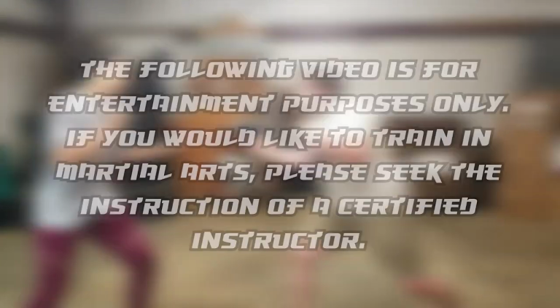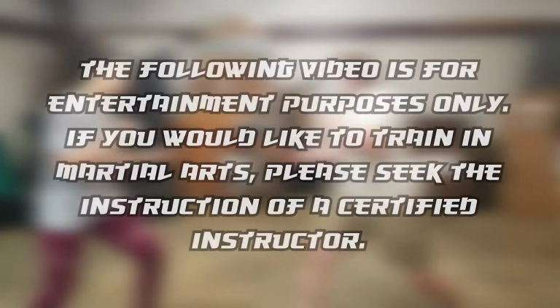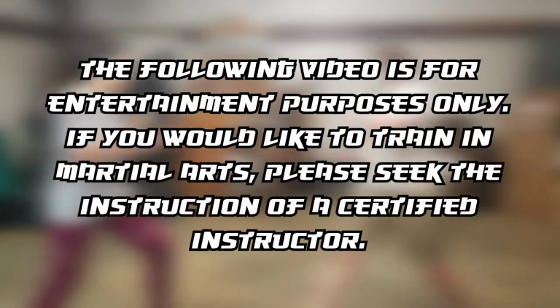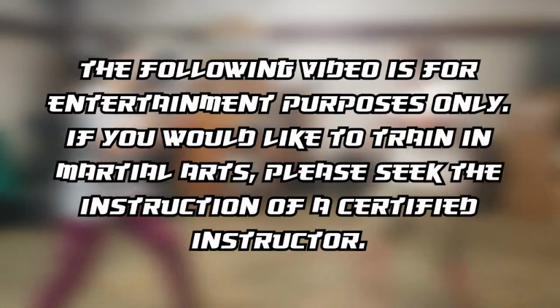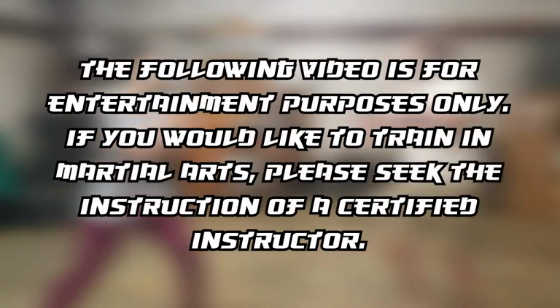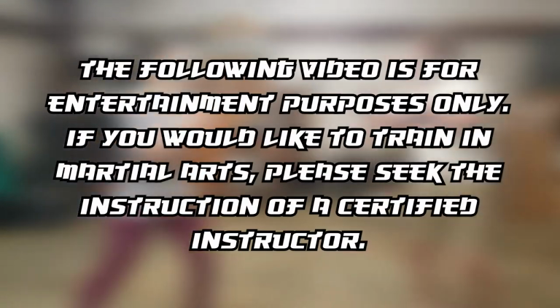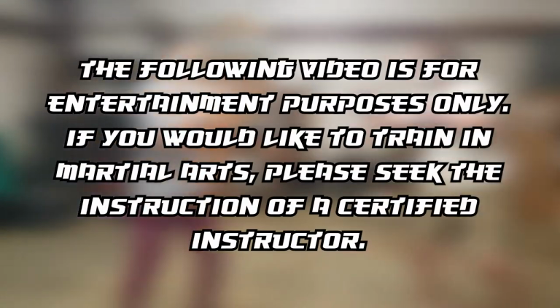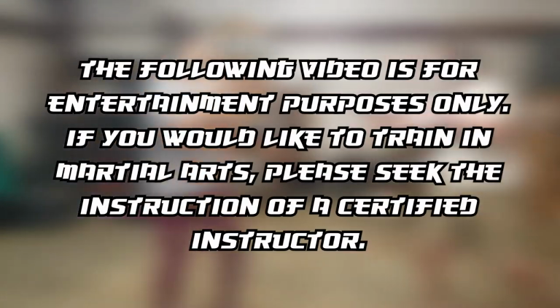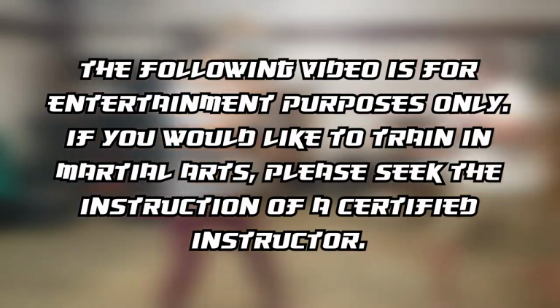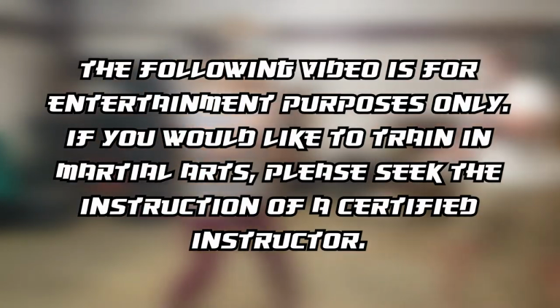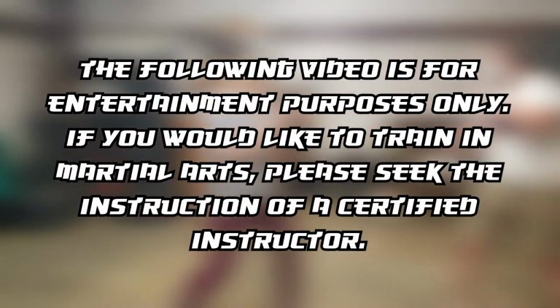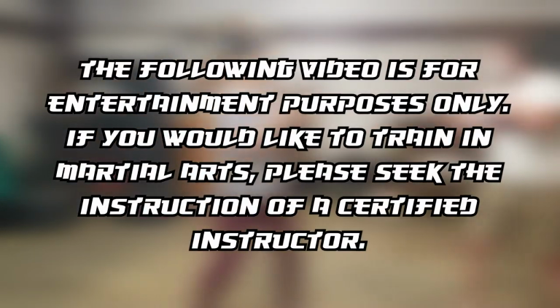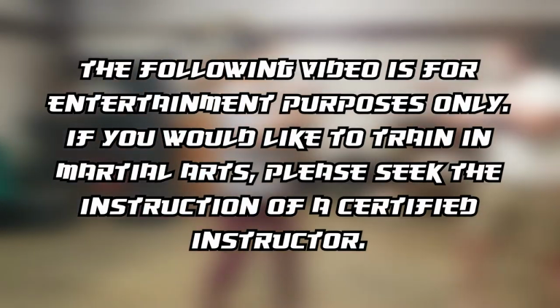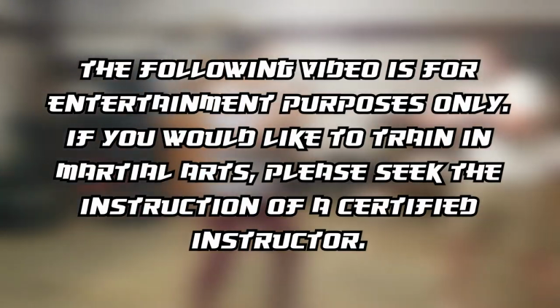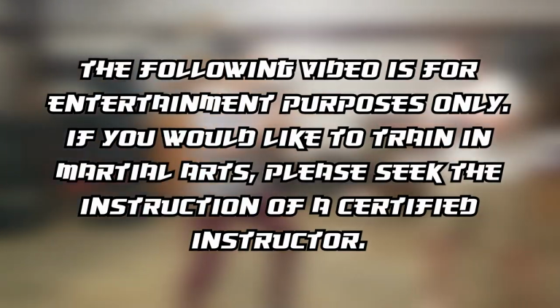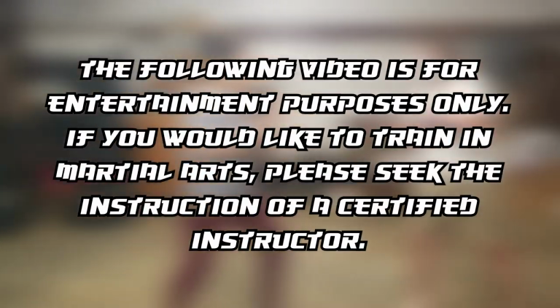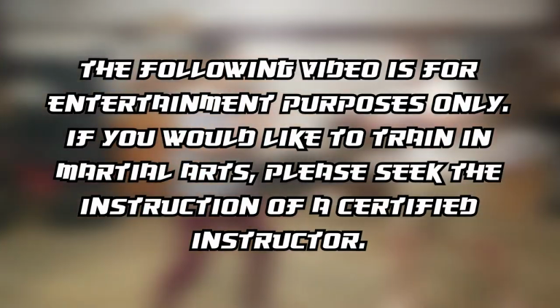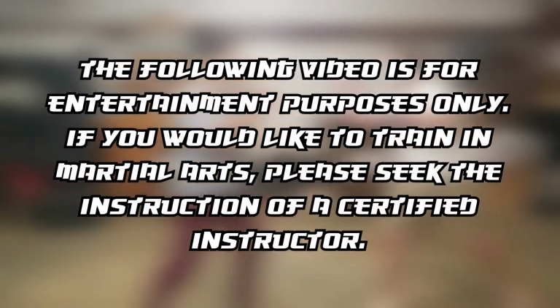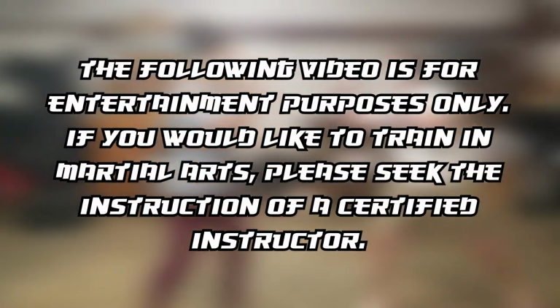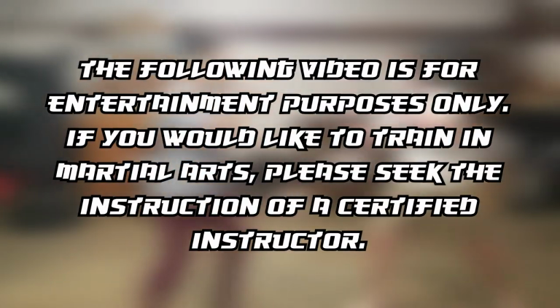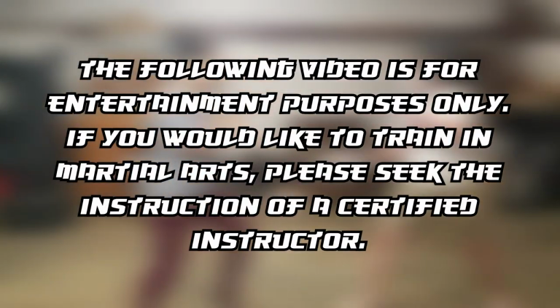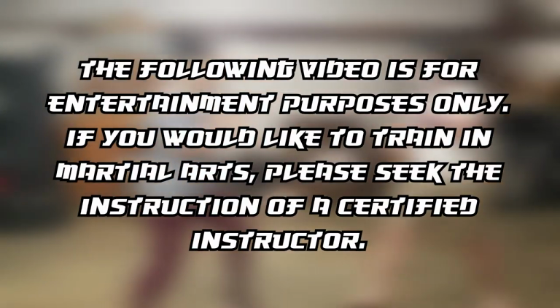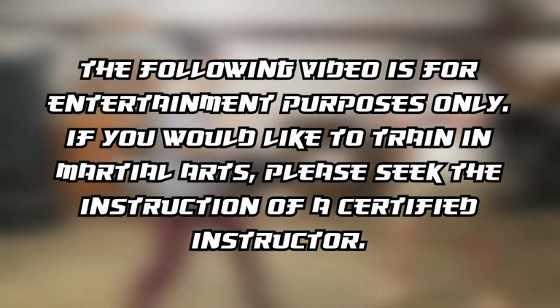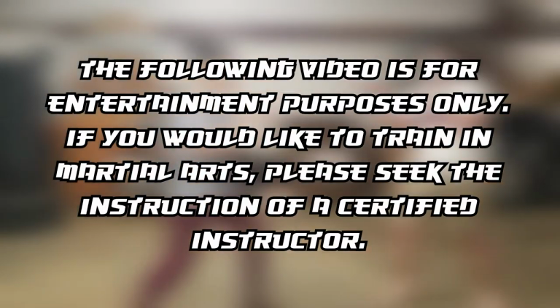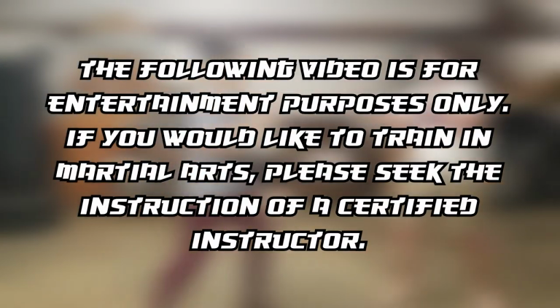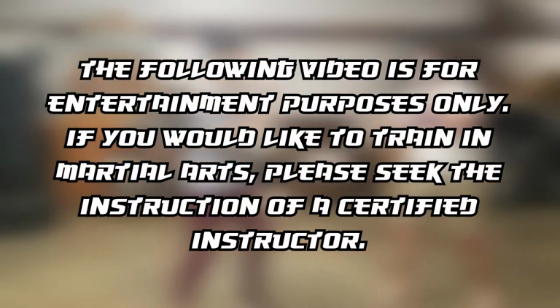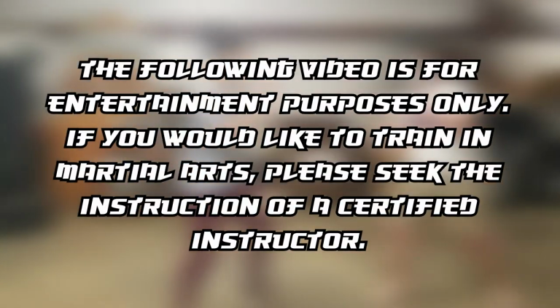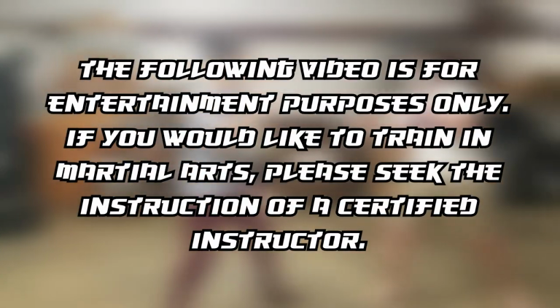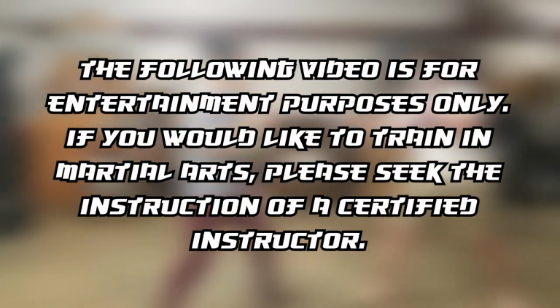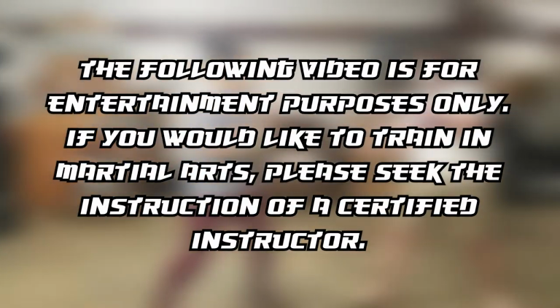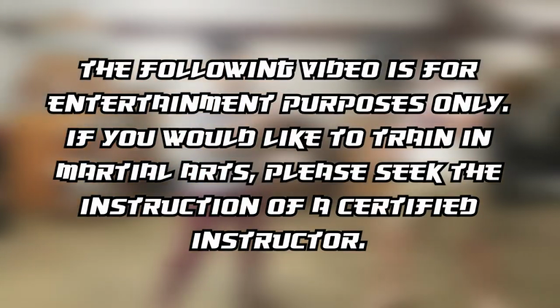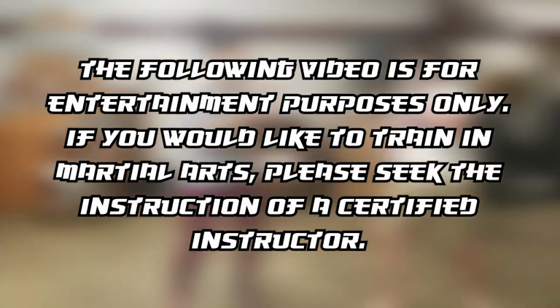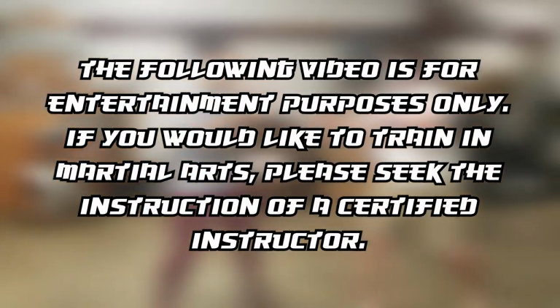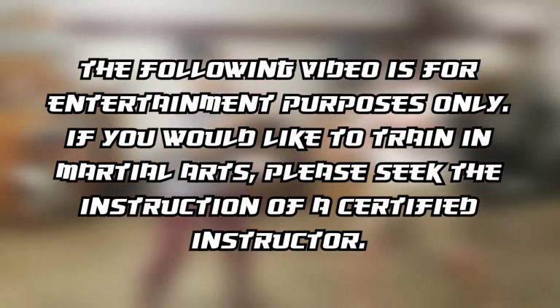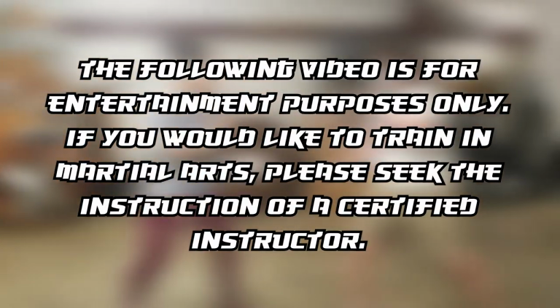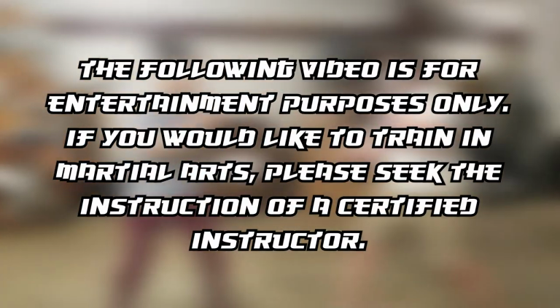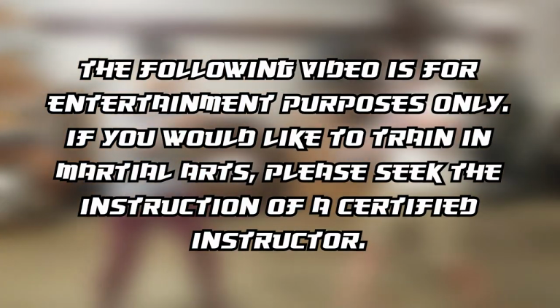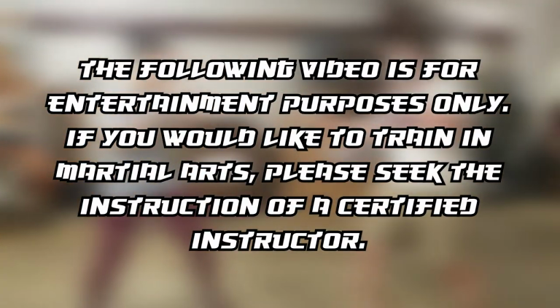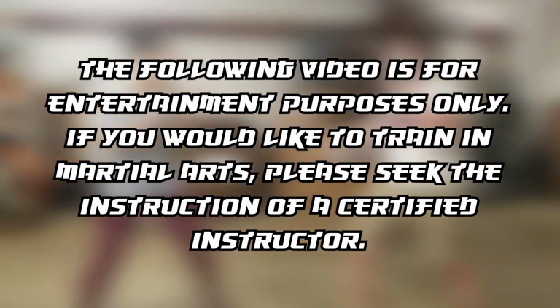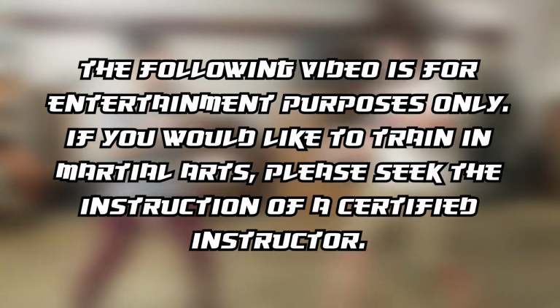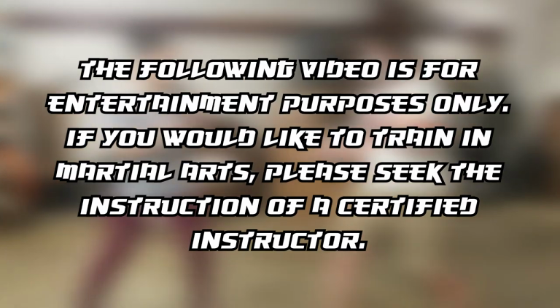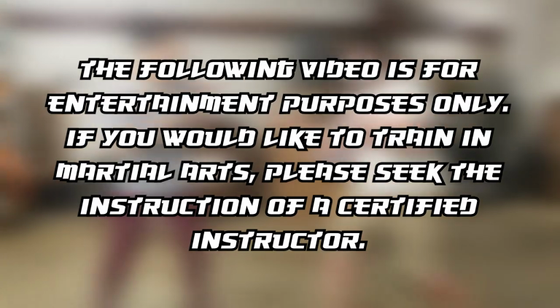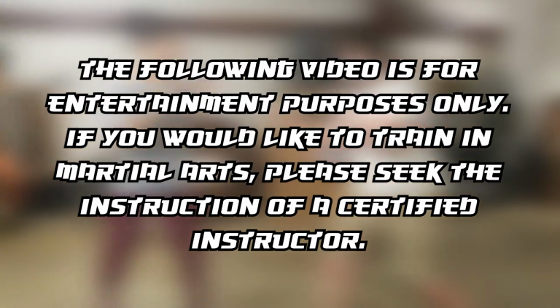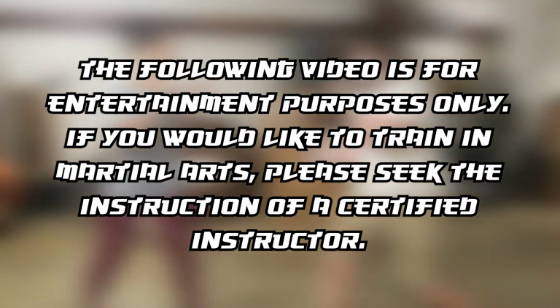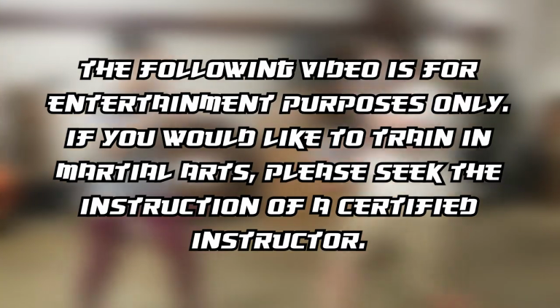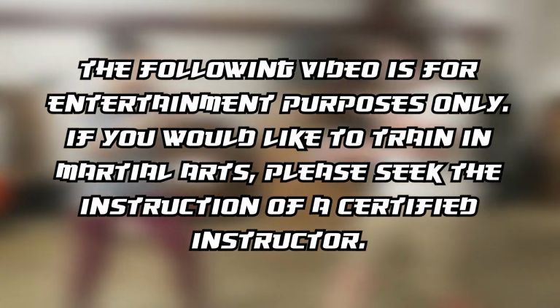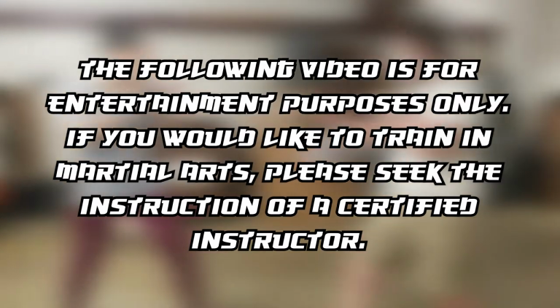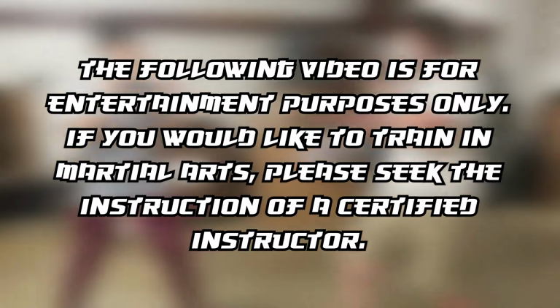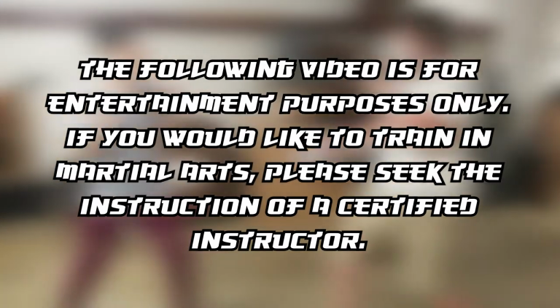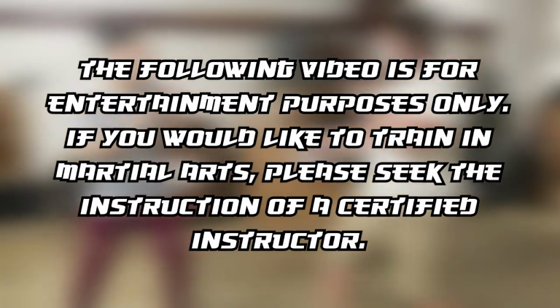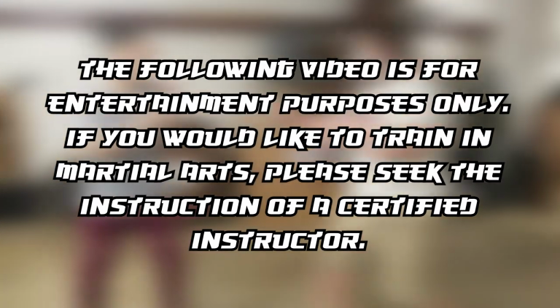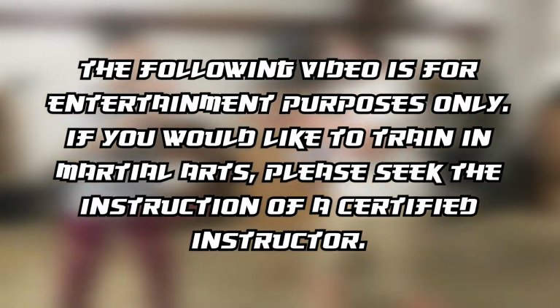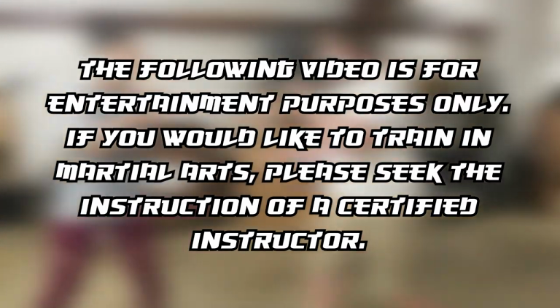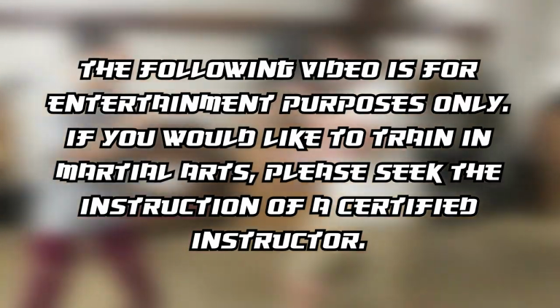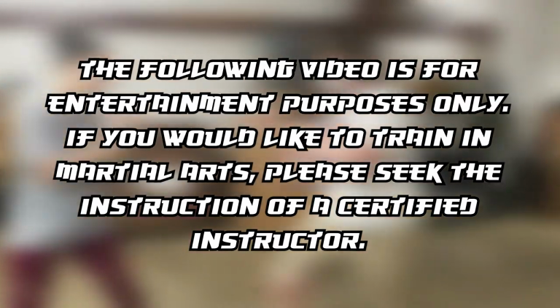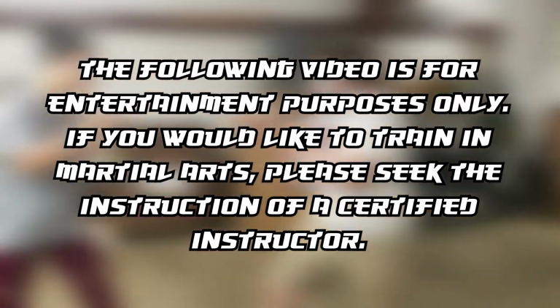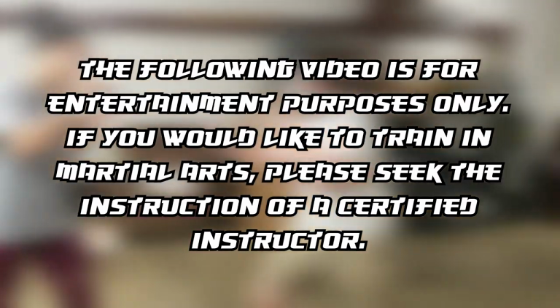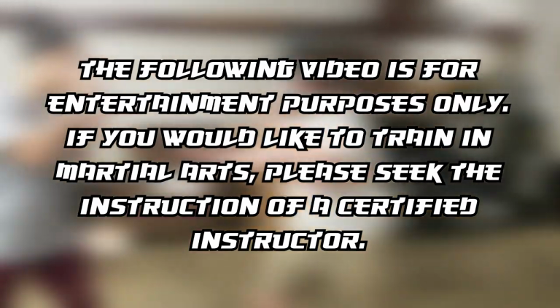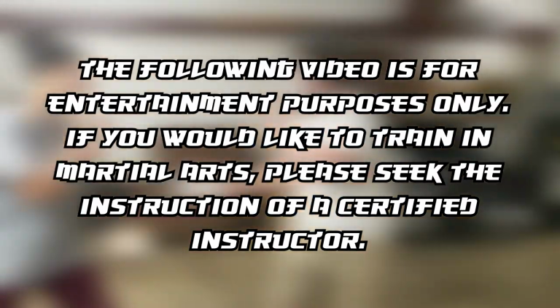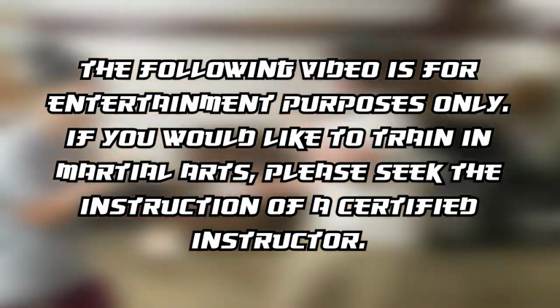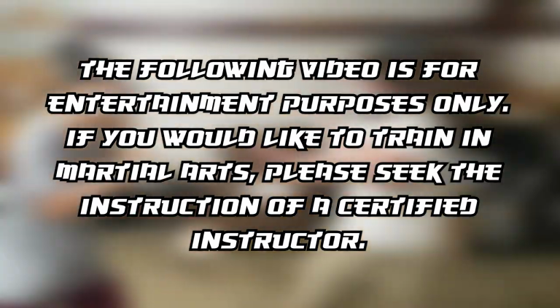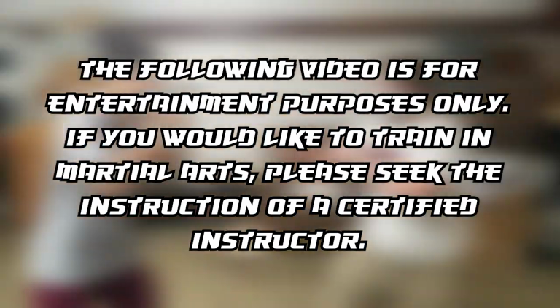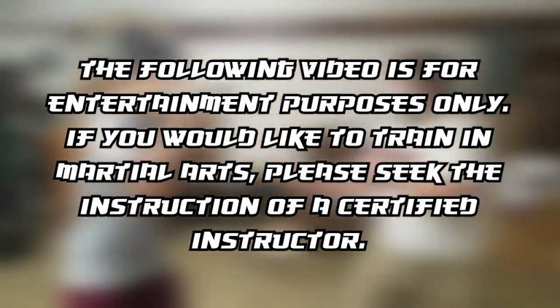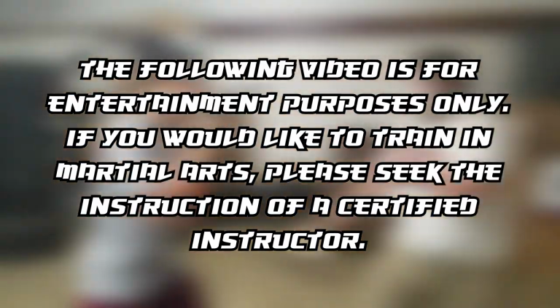The following video is for entertainment purposes only. If you'd like to train in martial arts, please seek the instruction of a certified instructor.